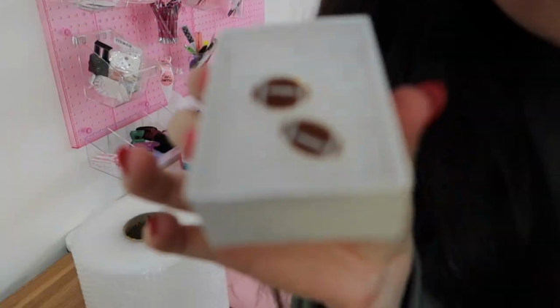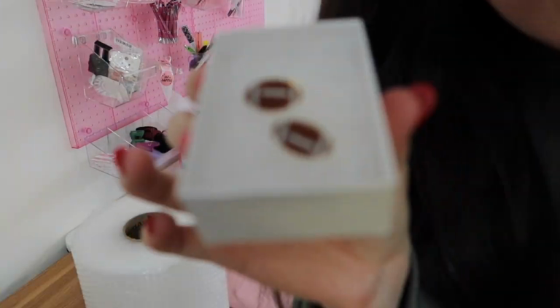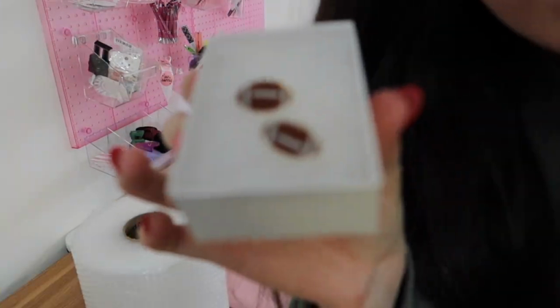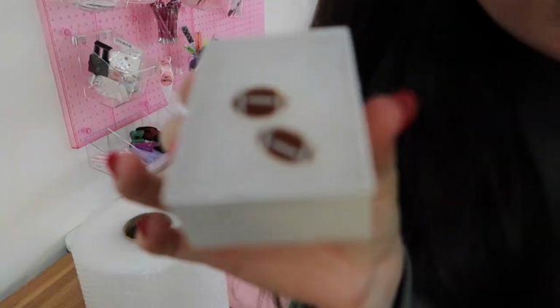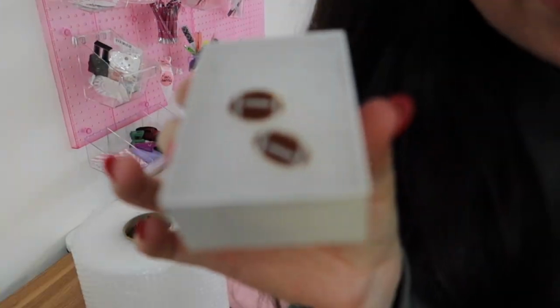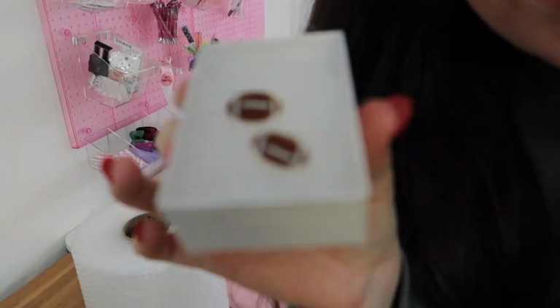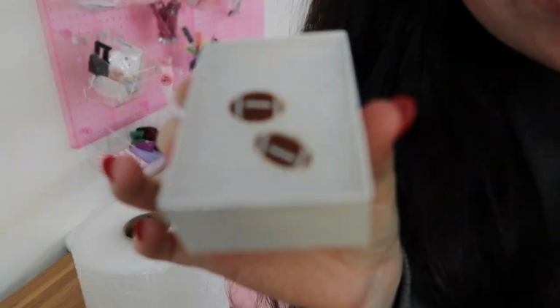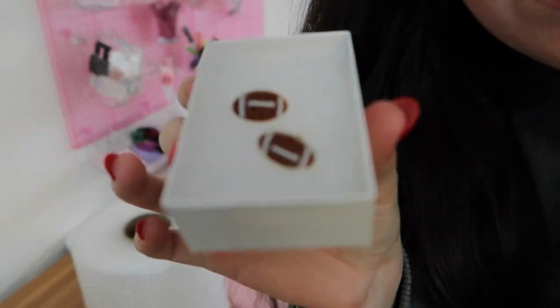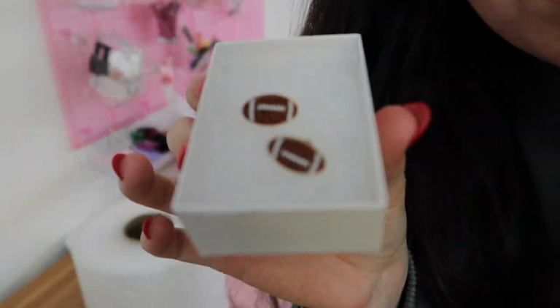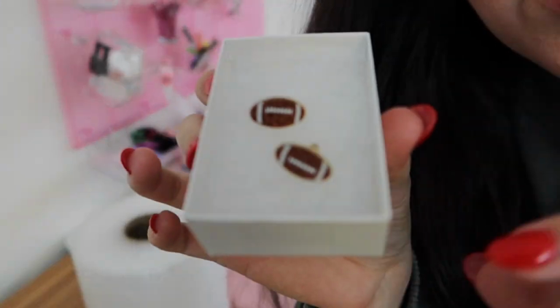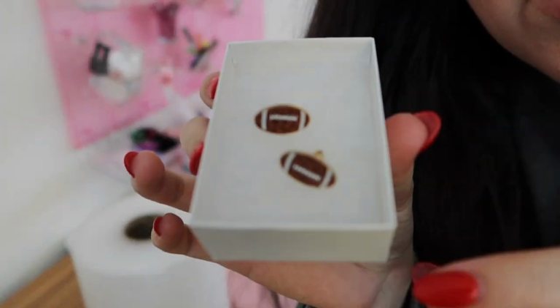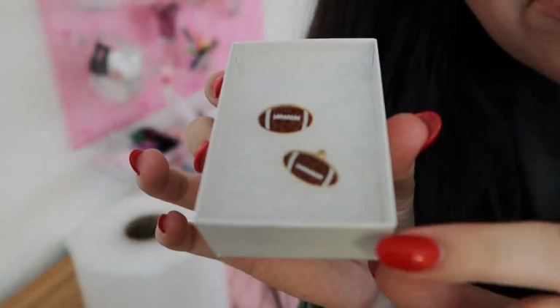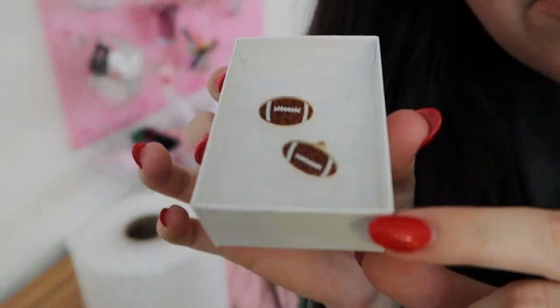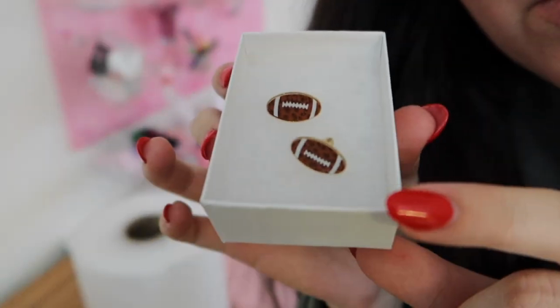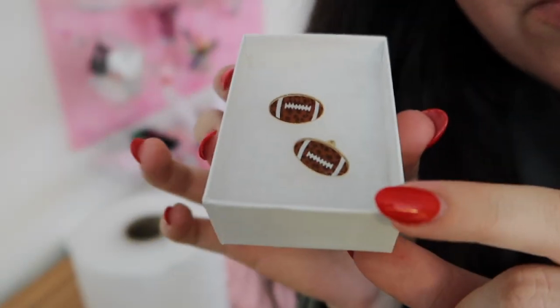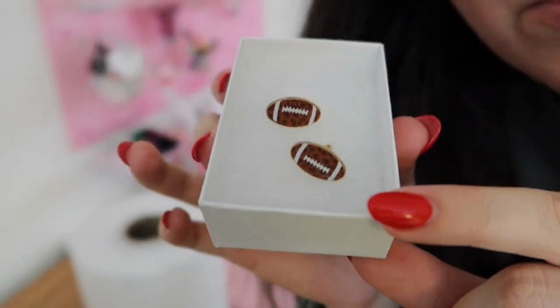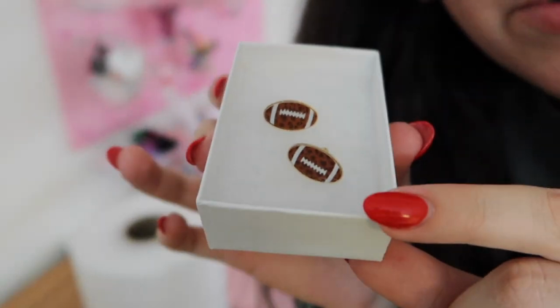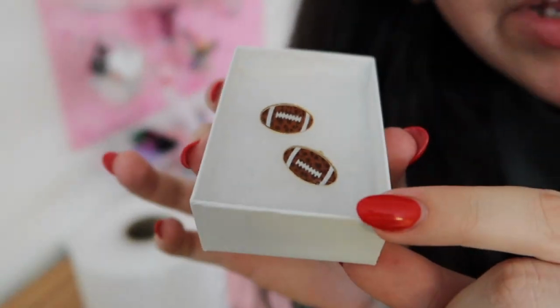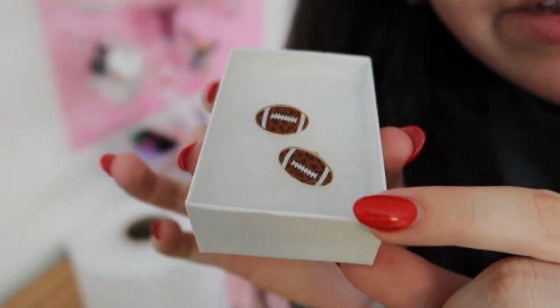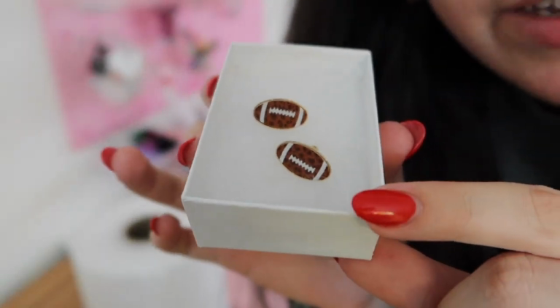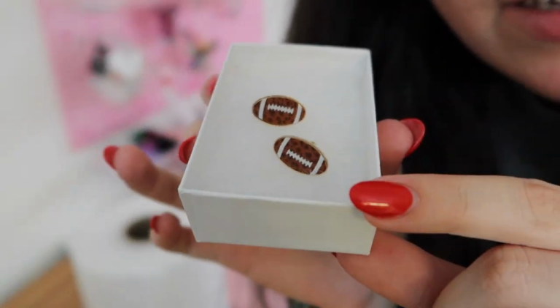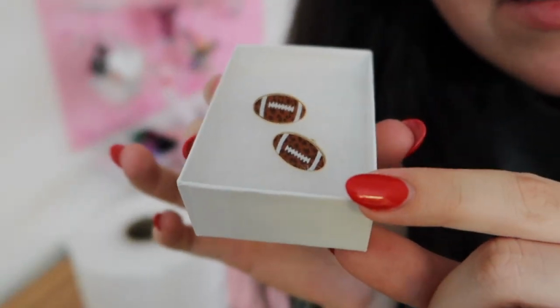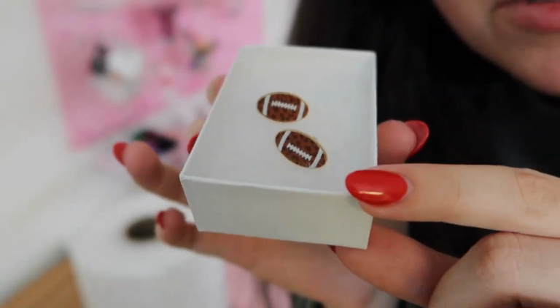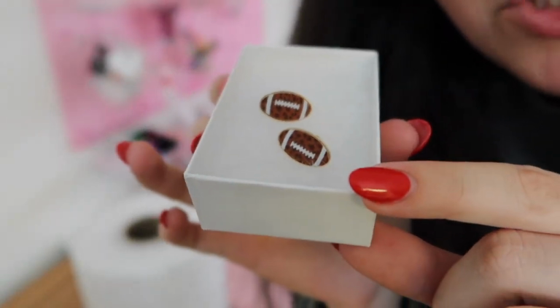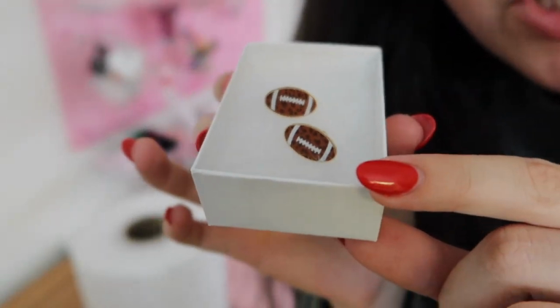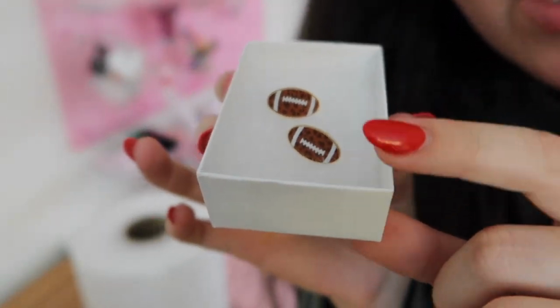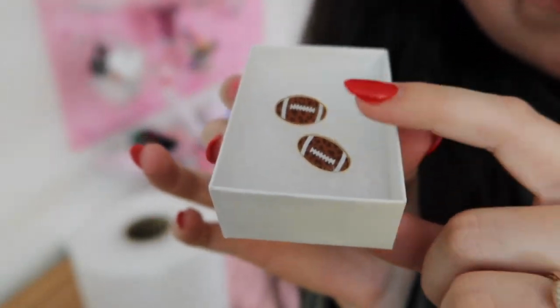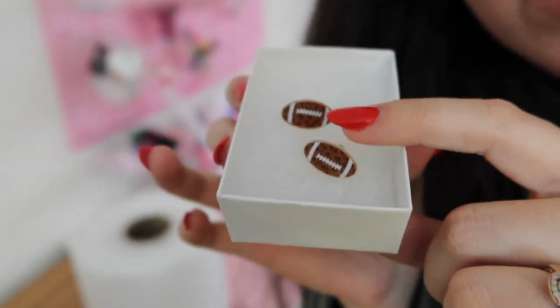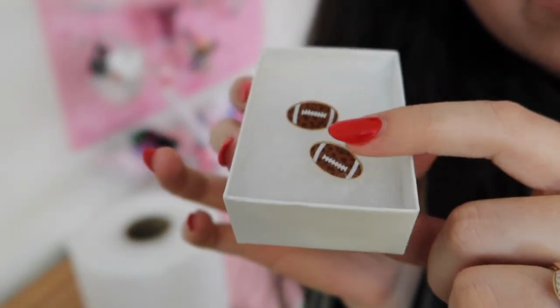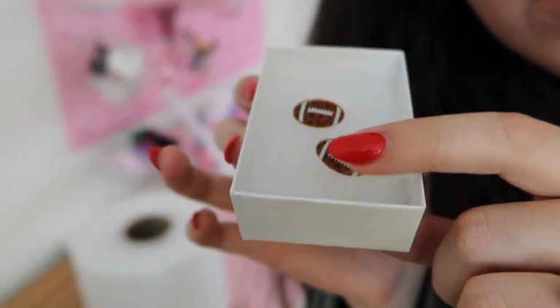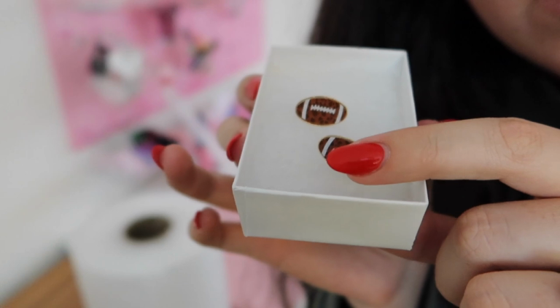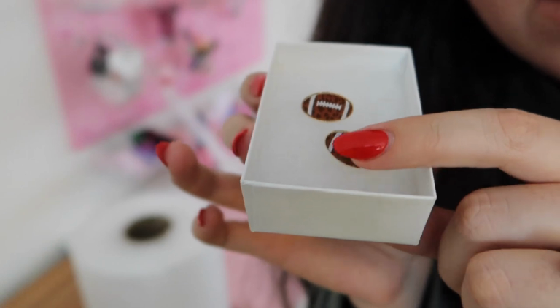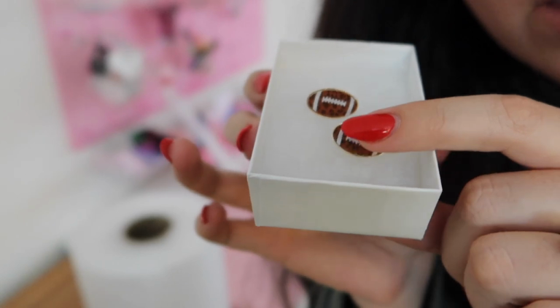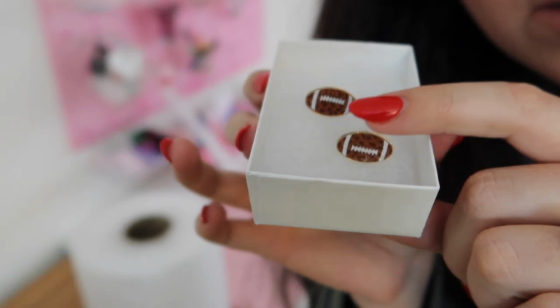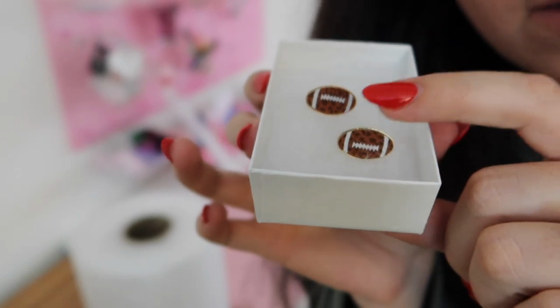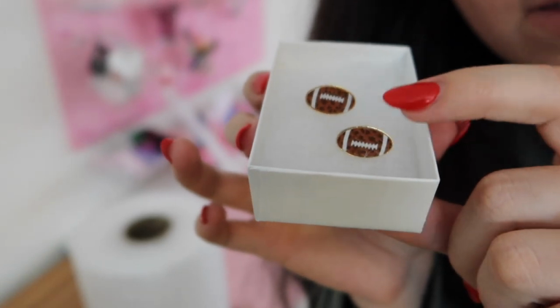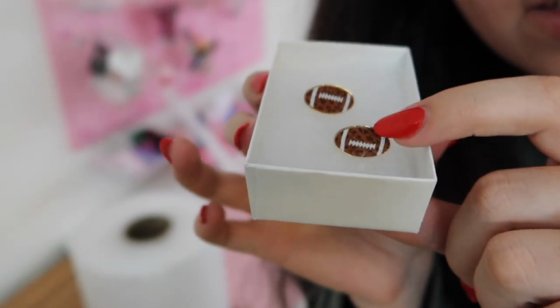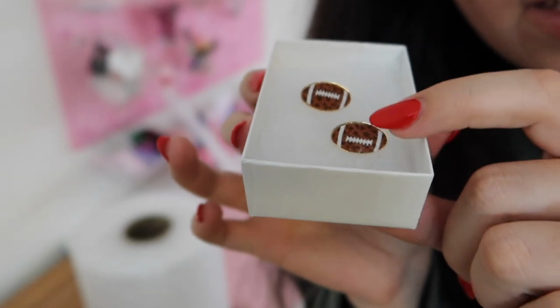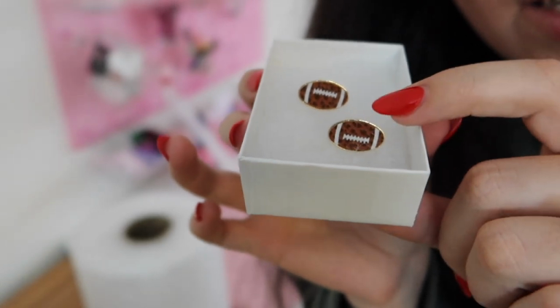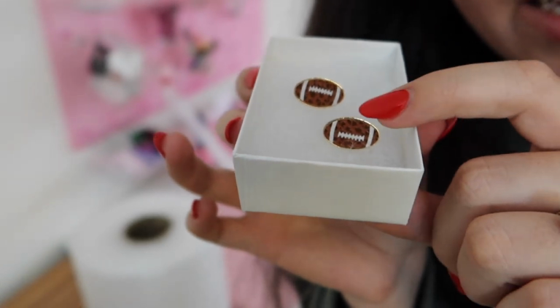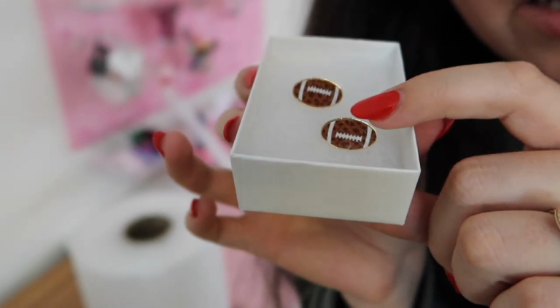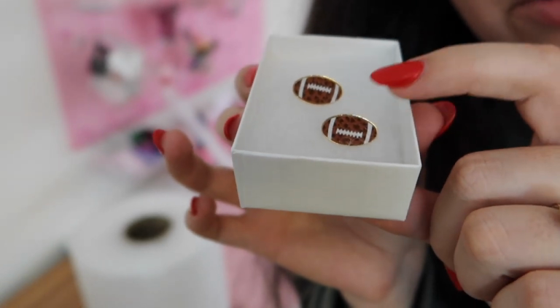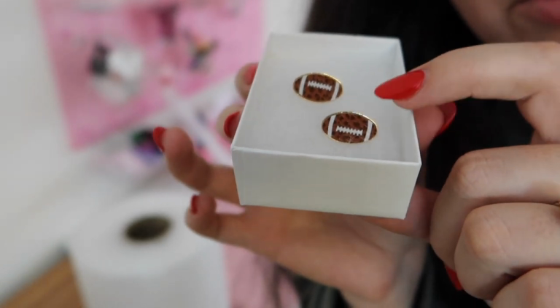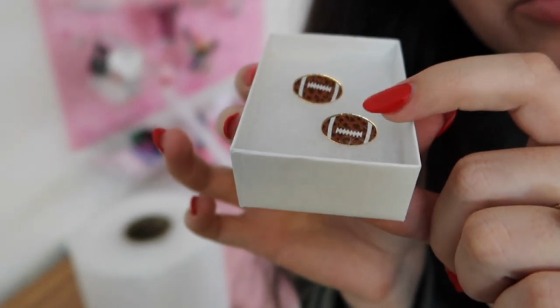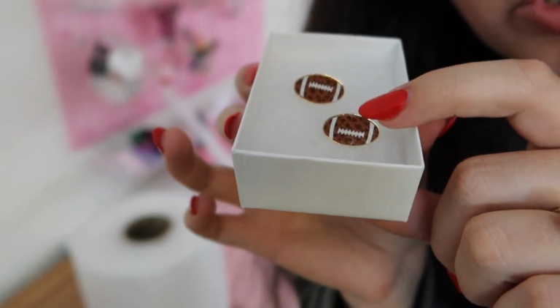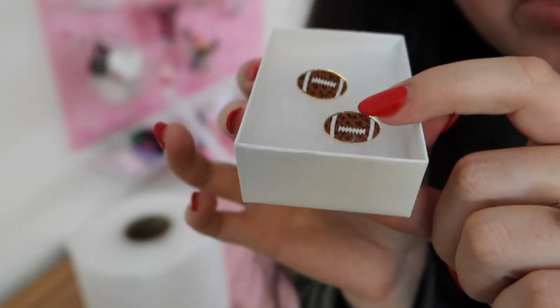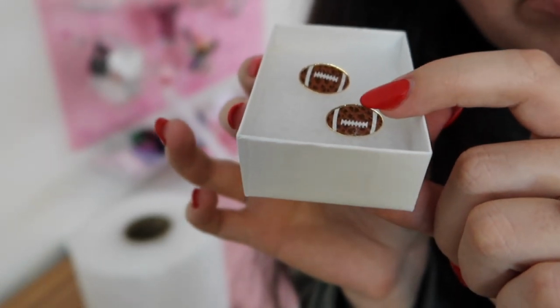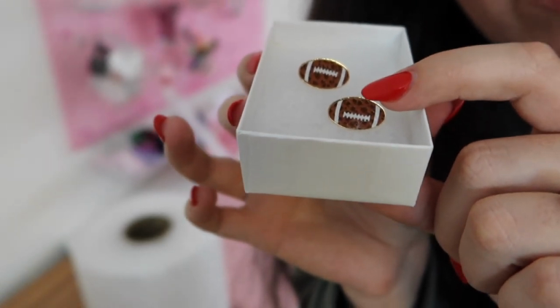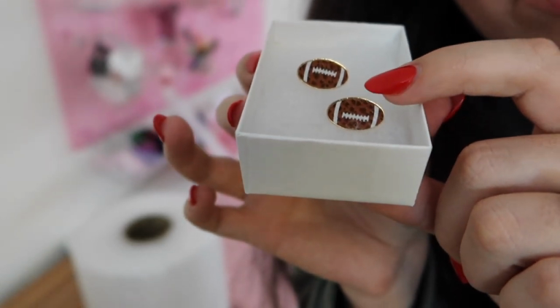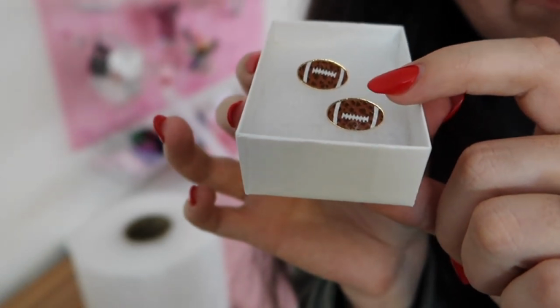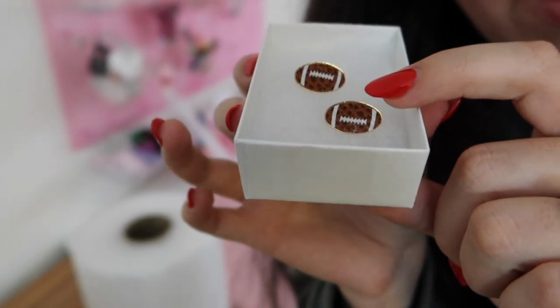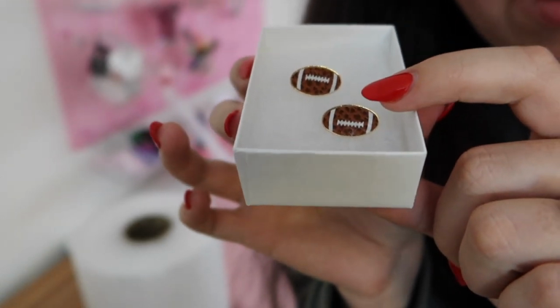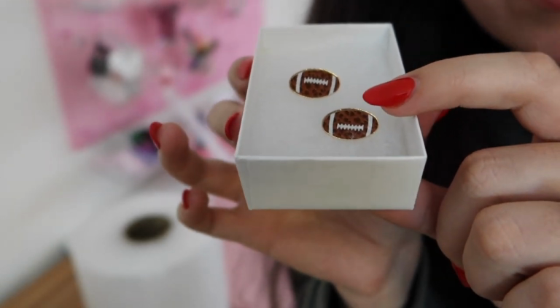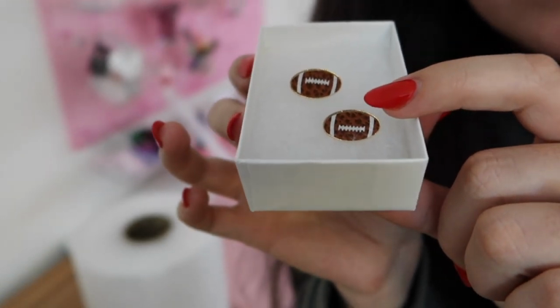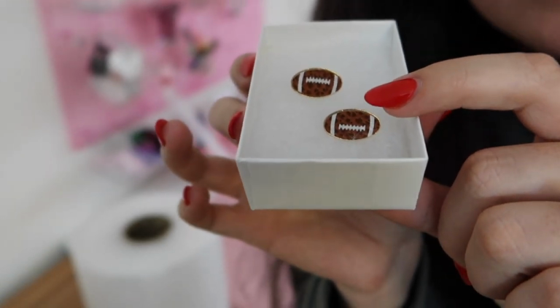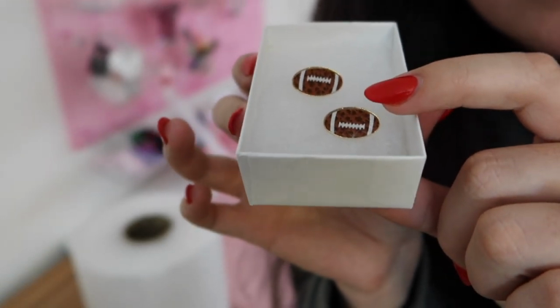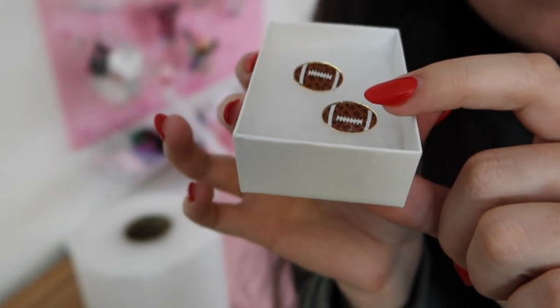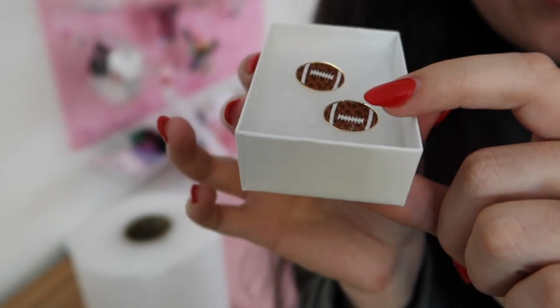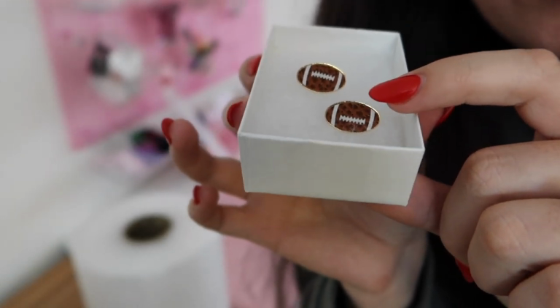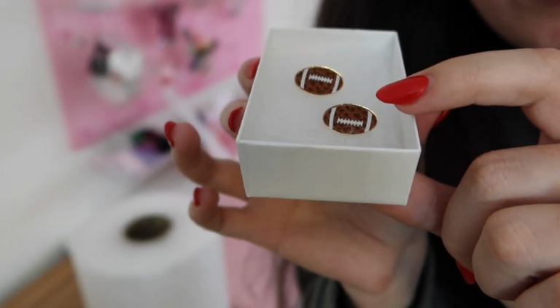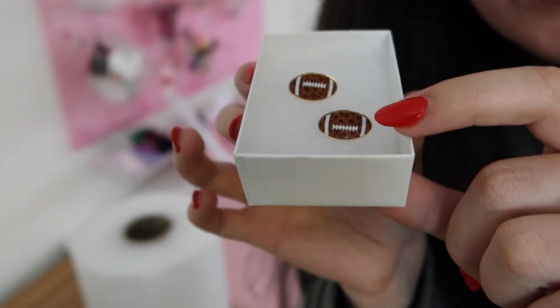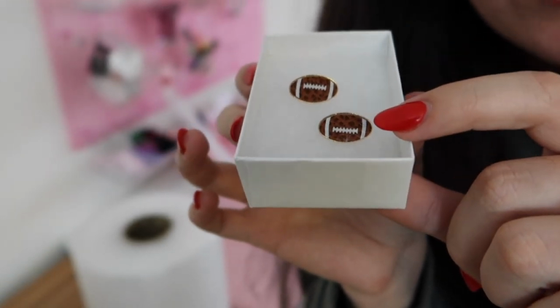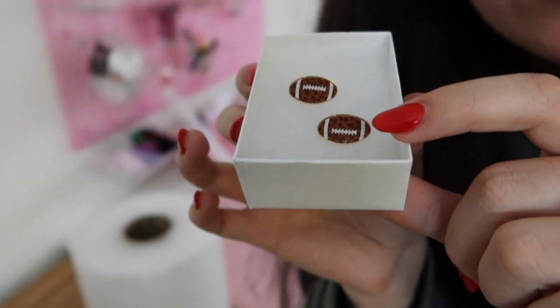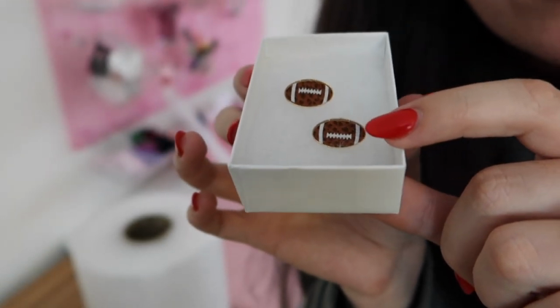Look at these cute new little earrings in our shop — they're studs and they're little cheetah print footballs. How cute are those?